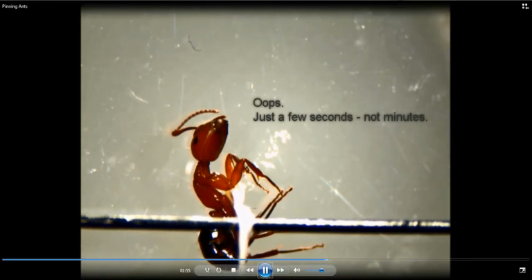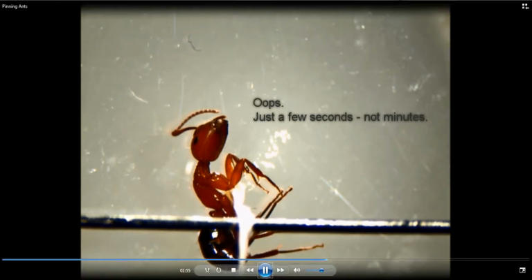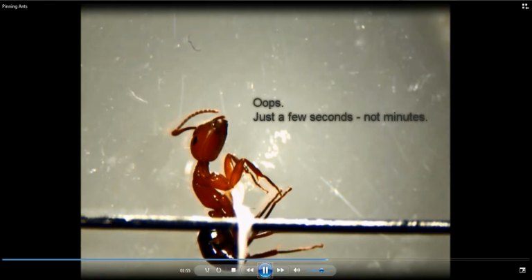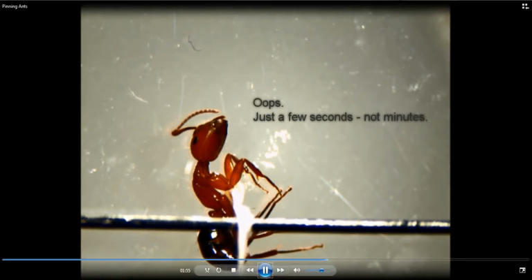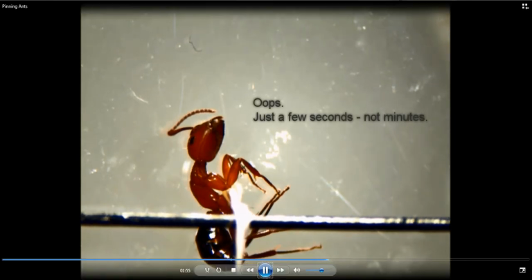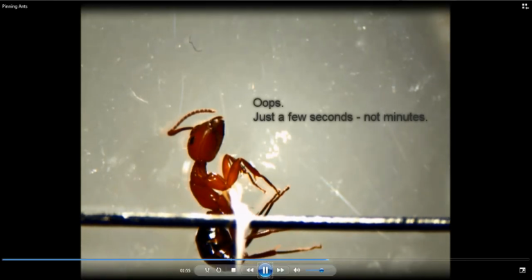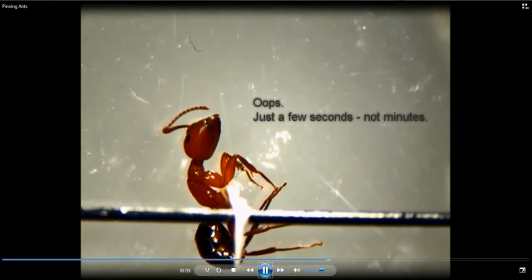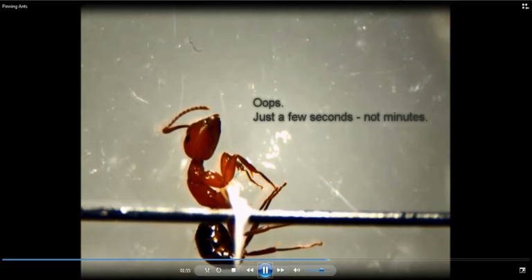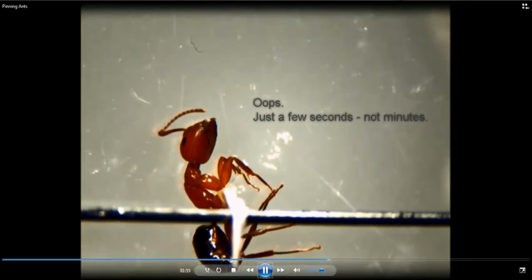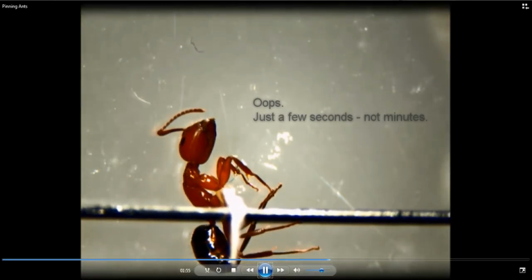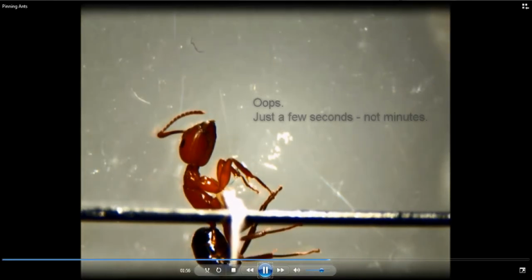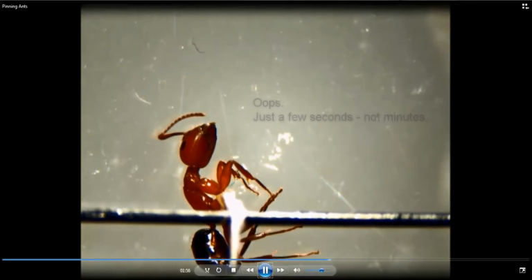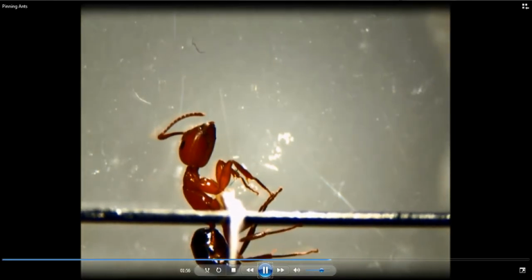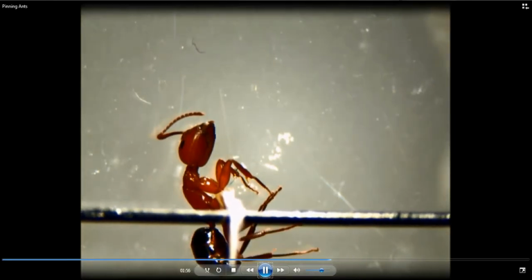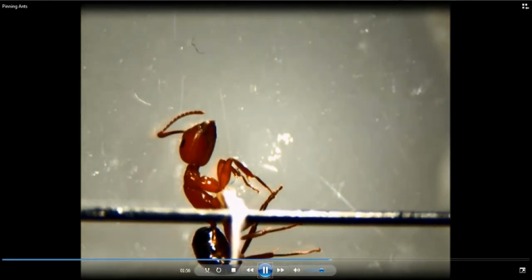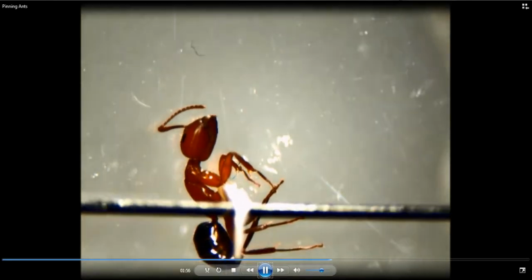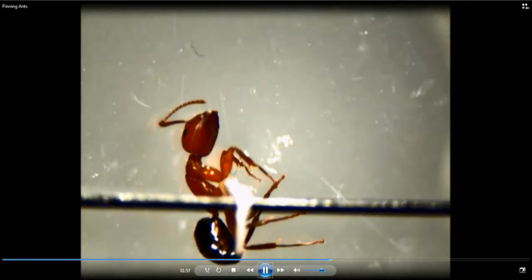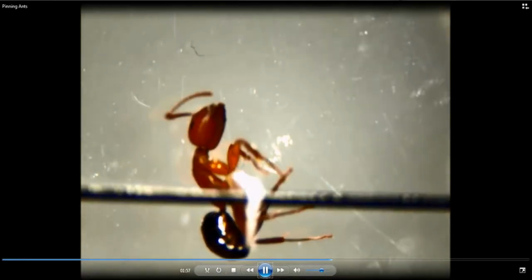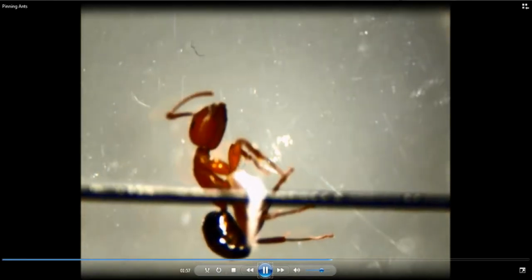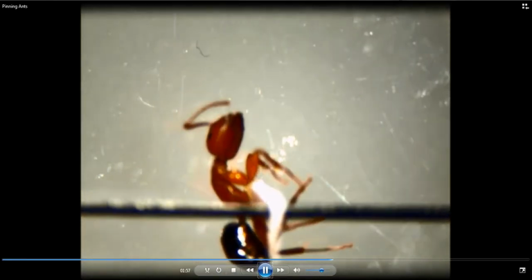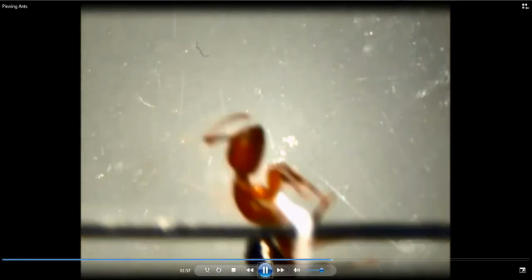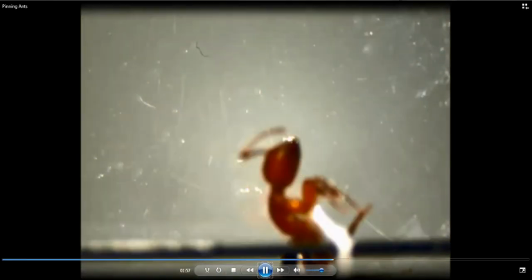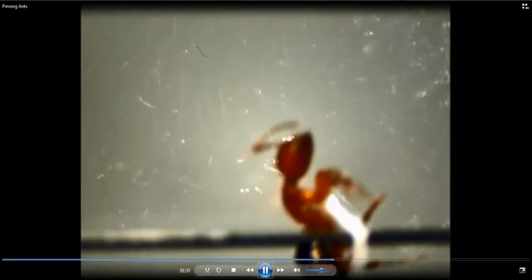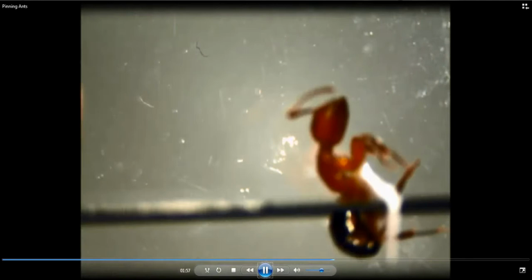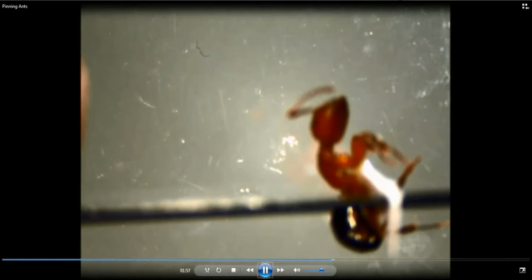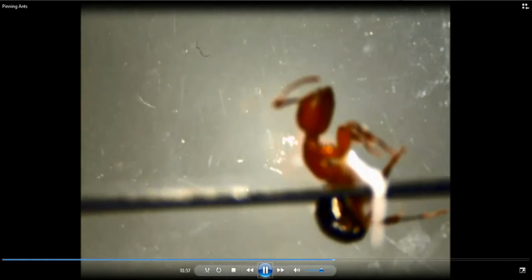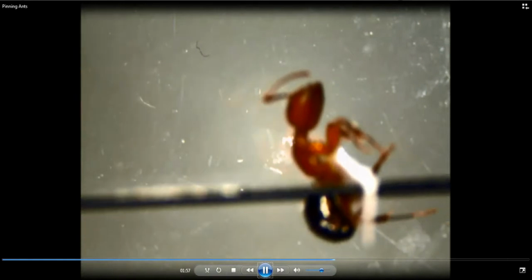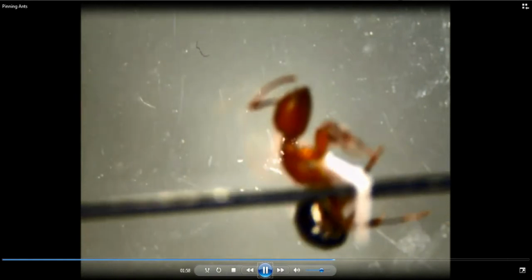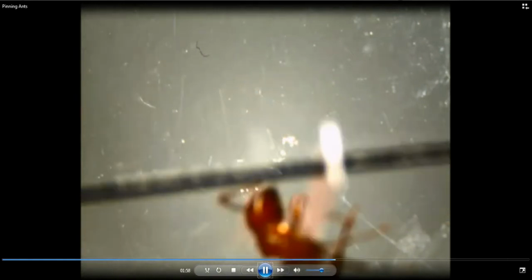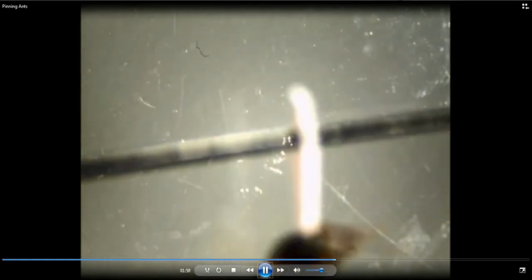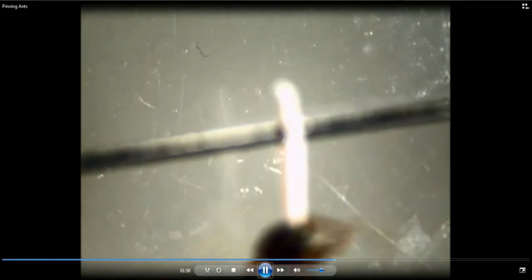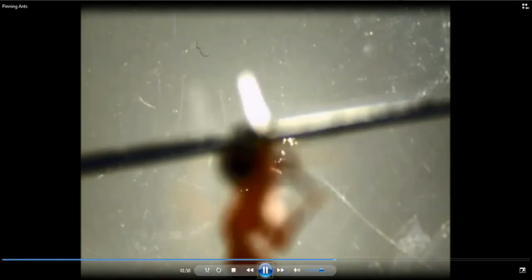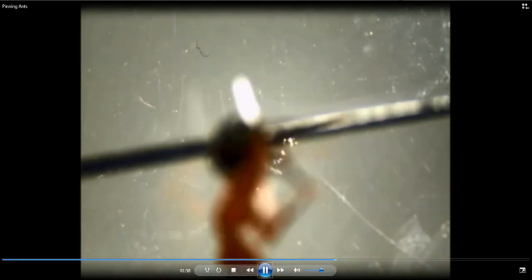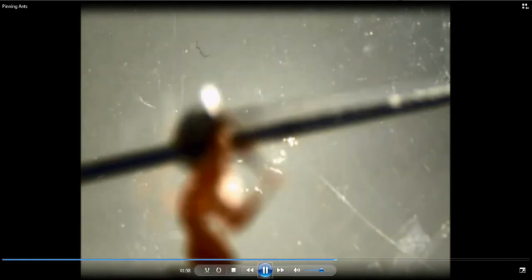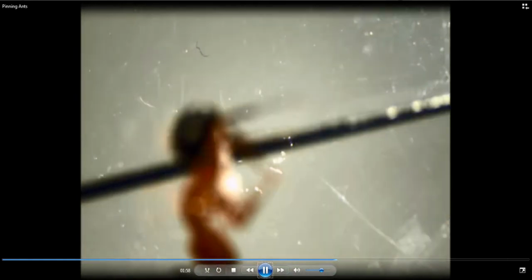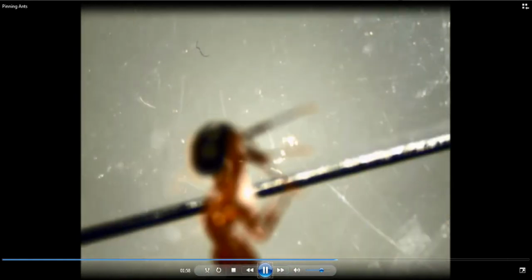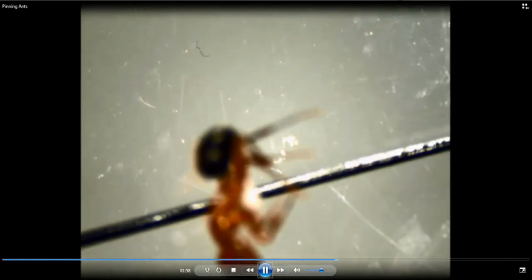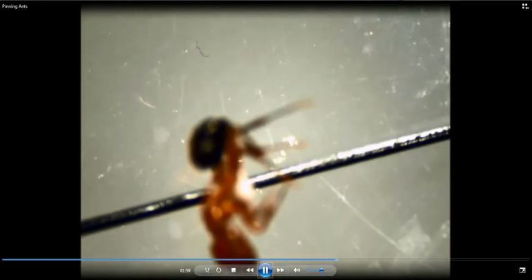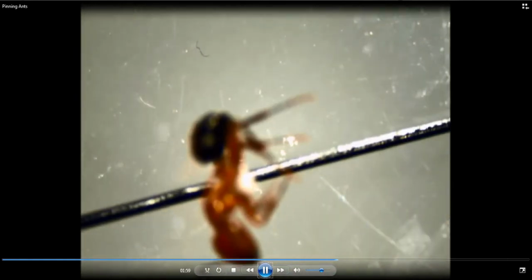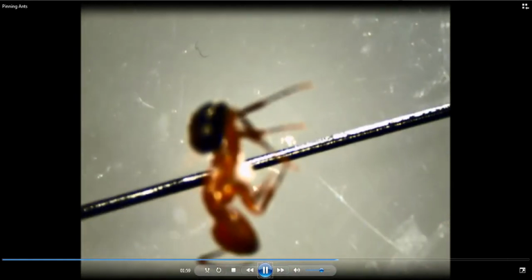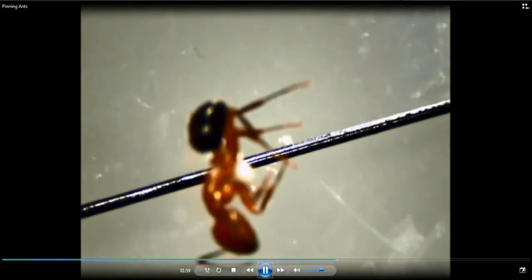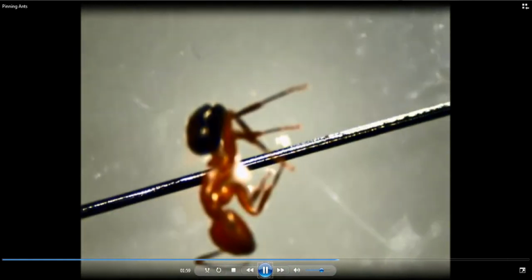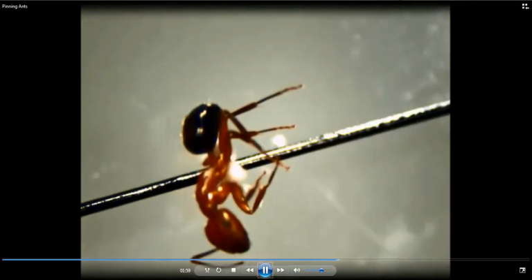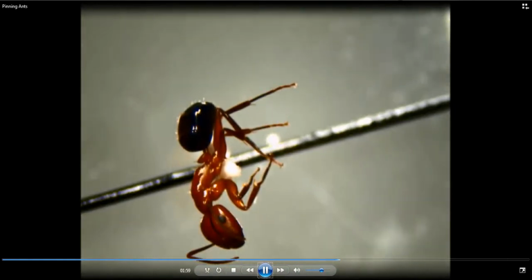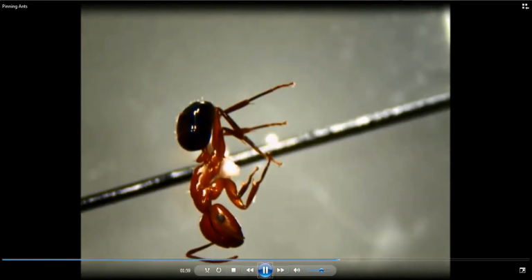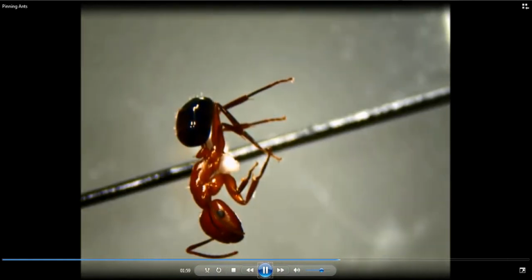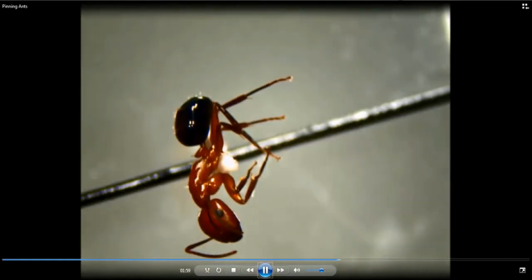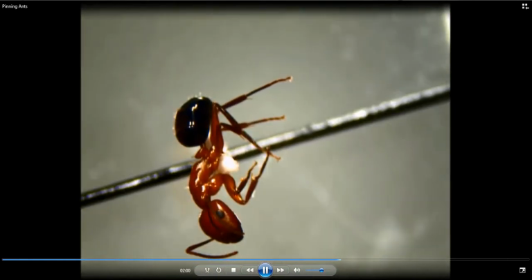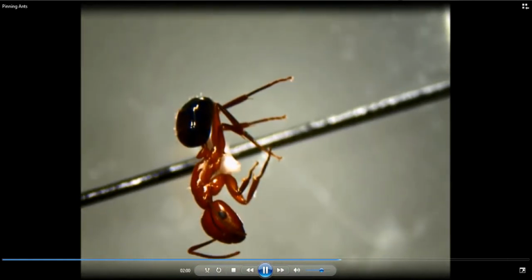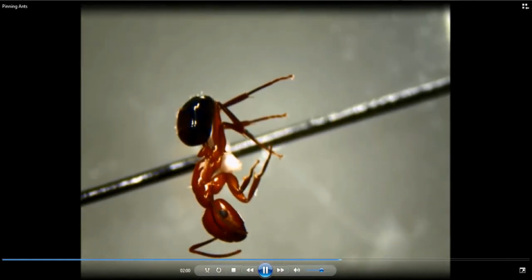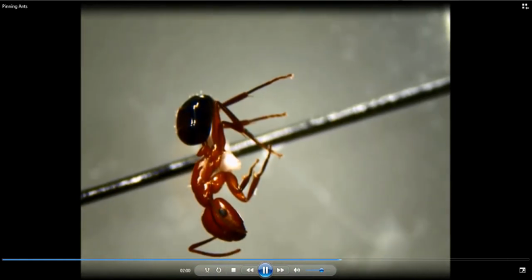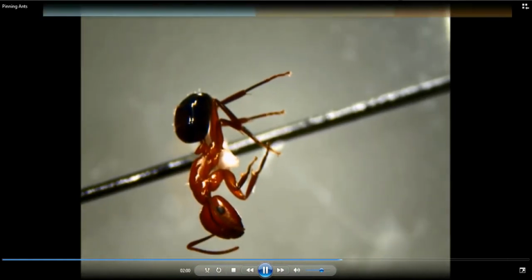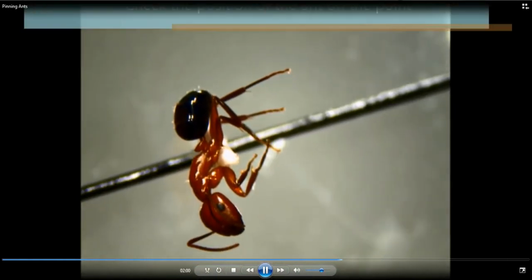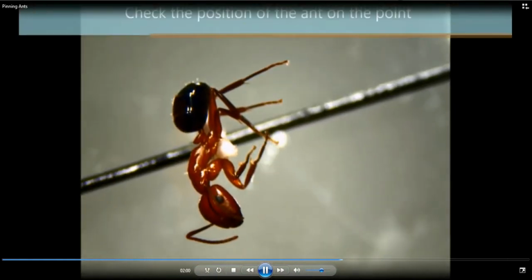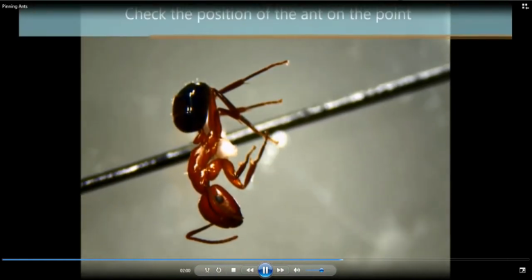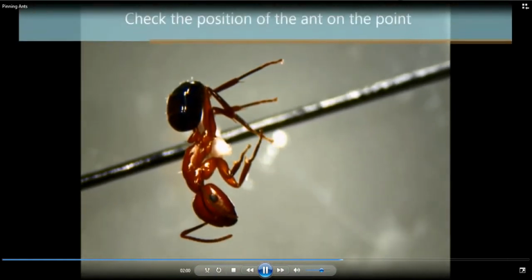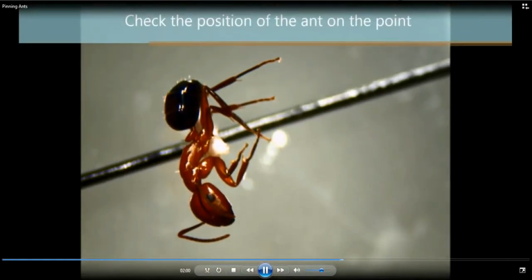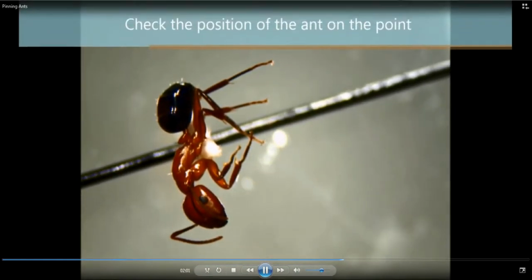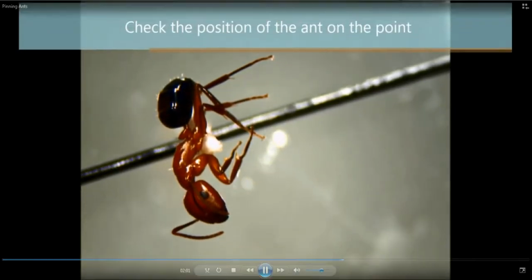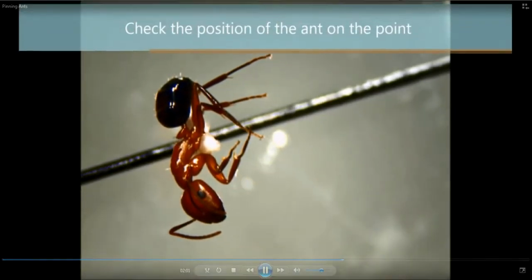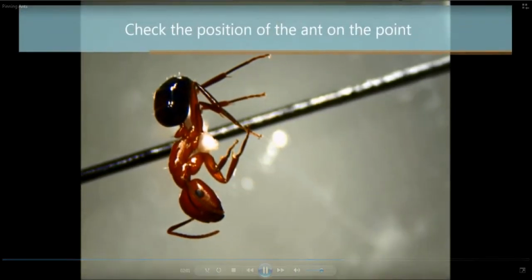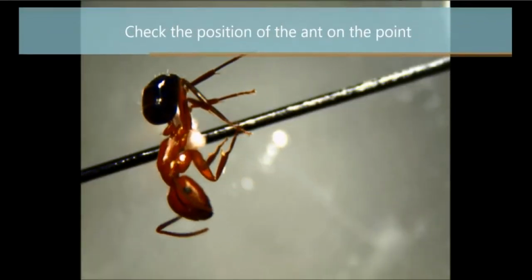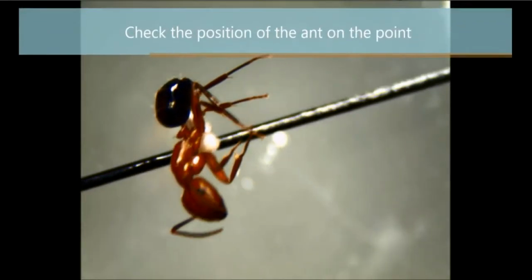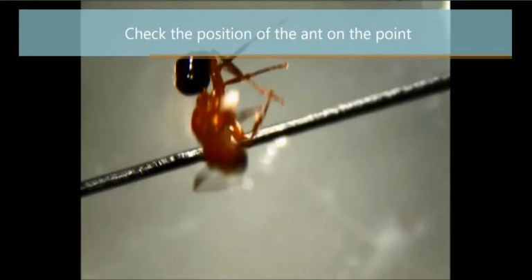Now we're just going to check the position. You're going to turn the ant over and check the side and the front. We'll show more of that in a second.